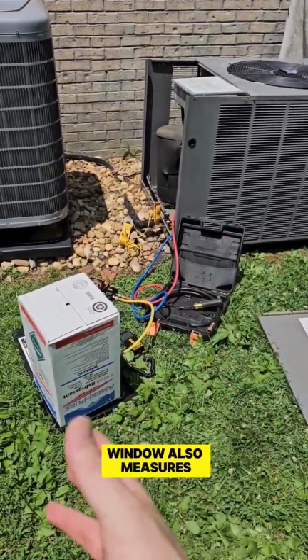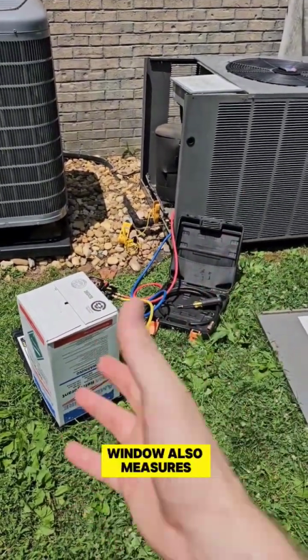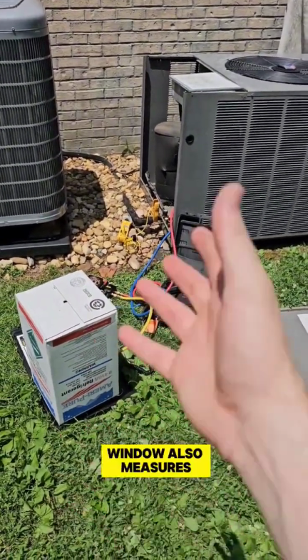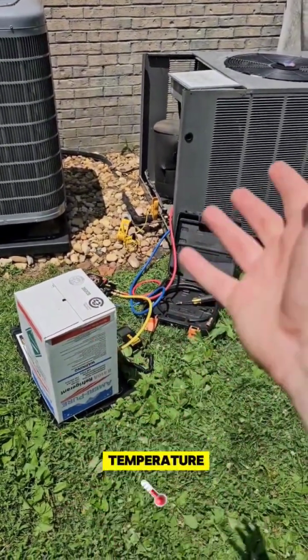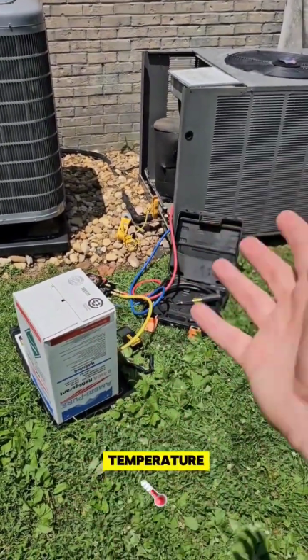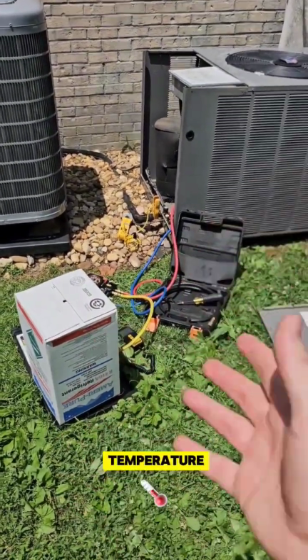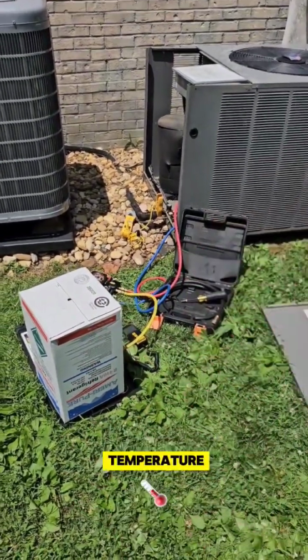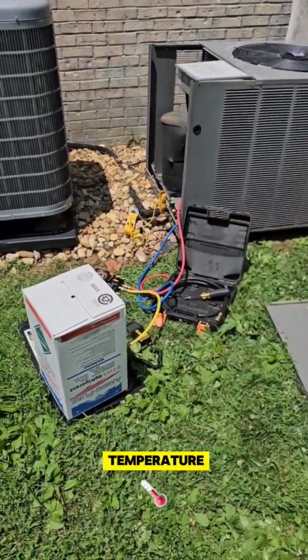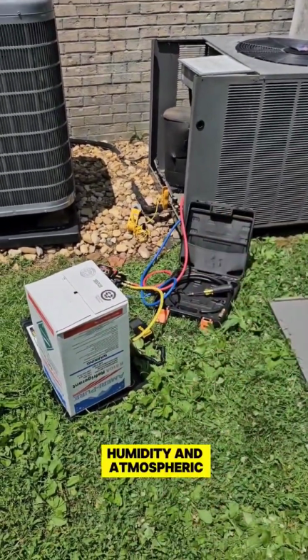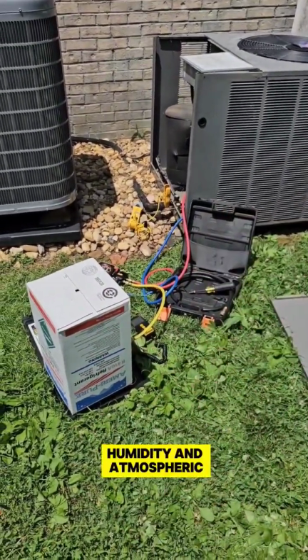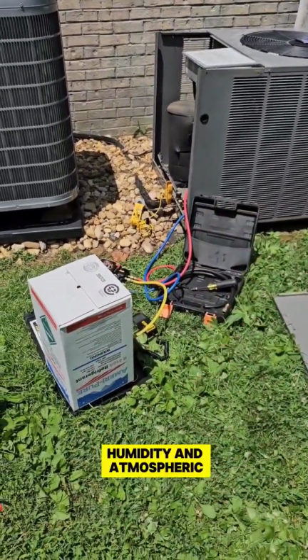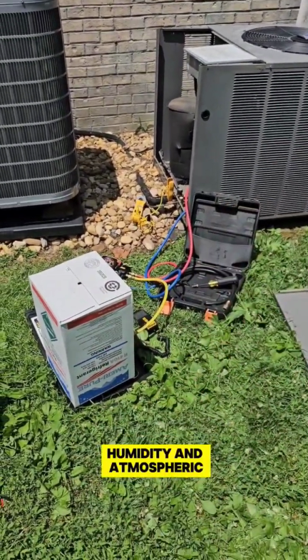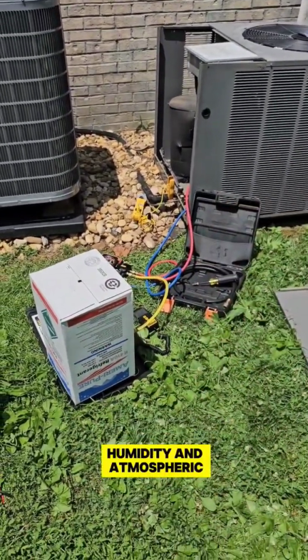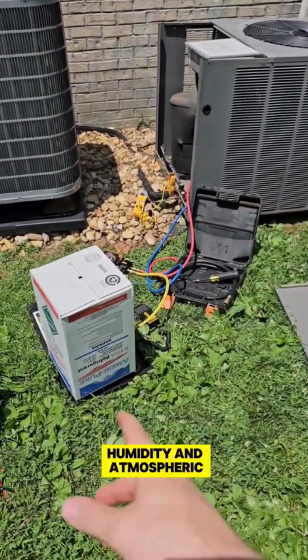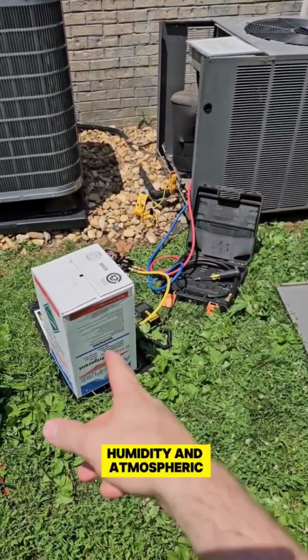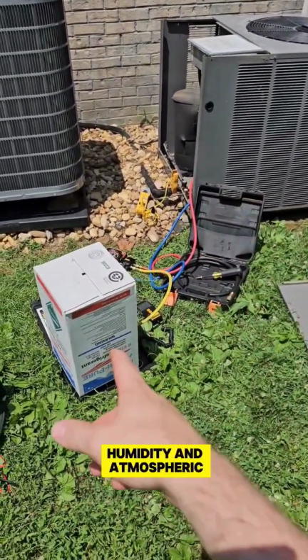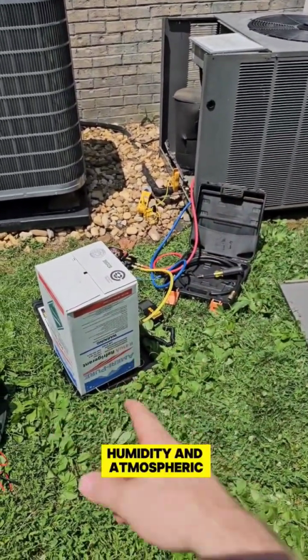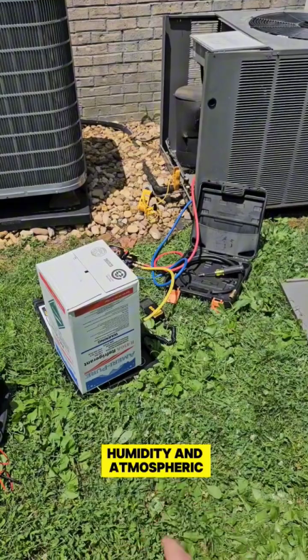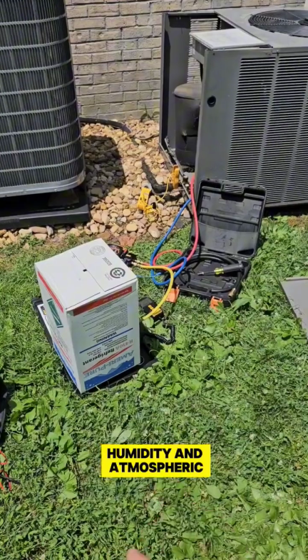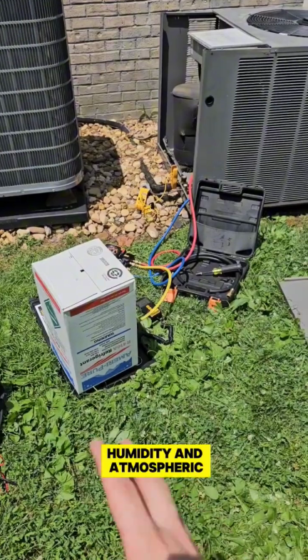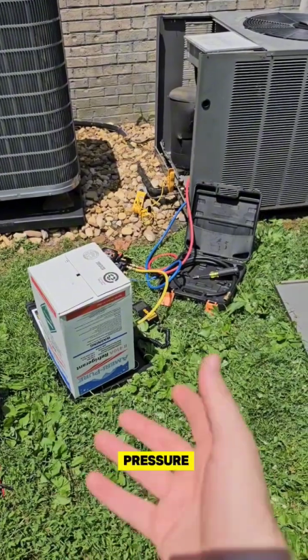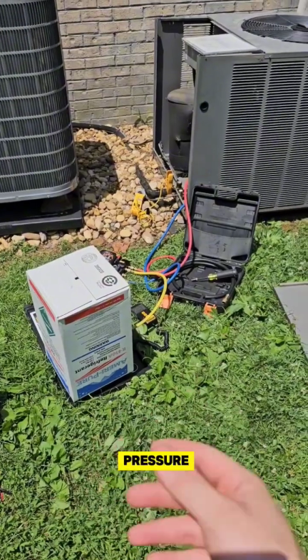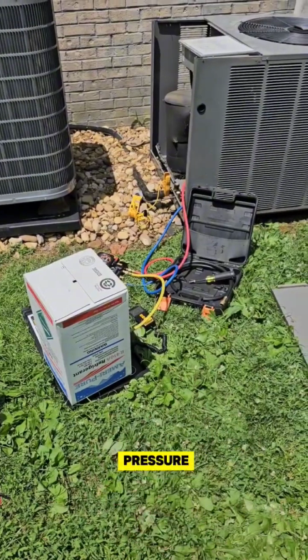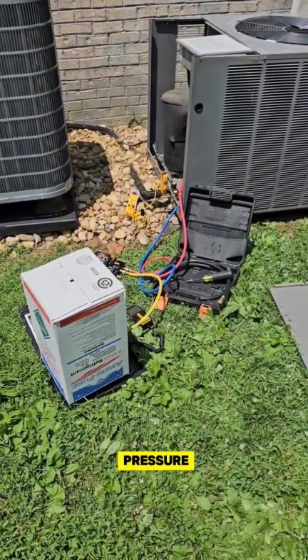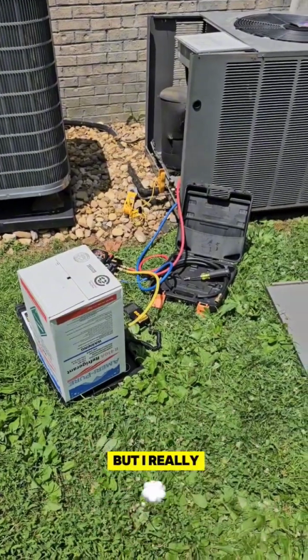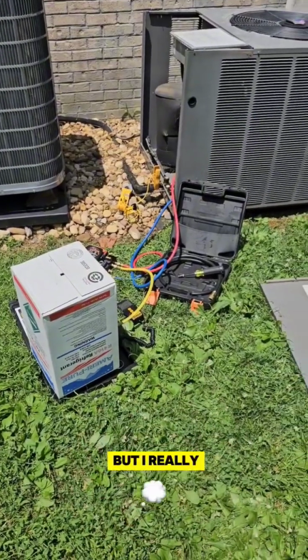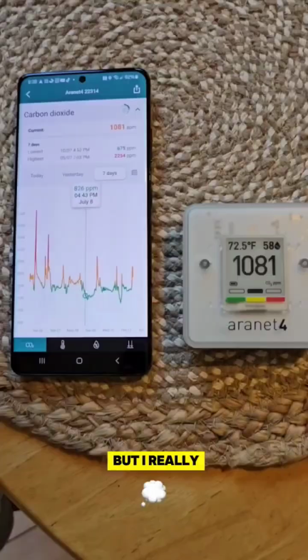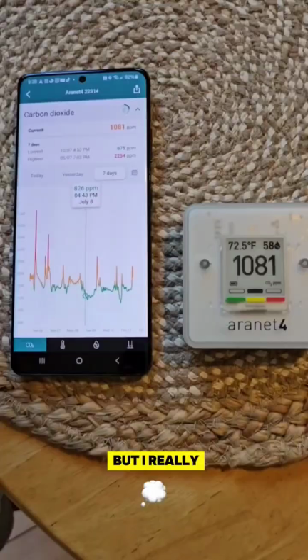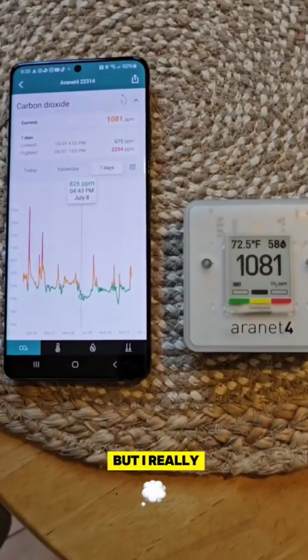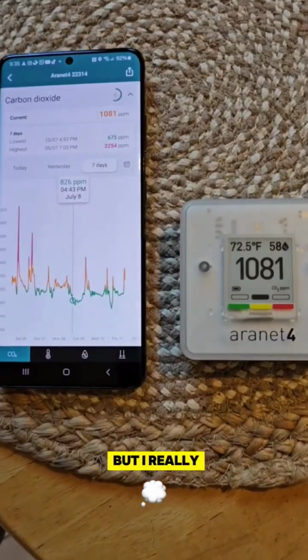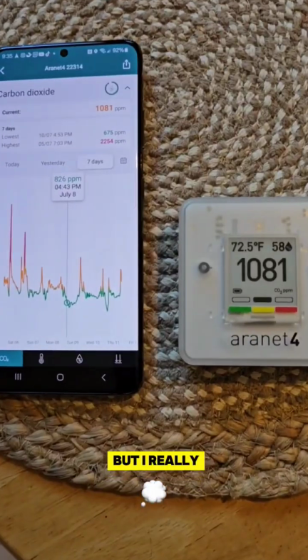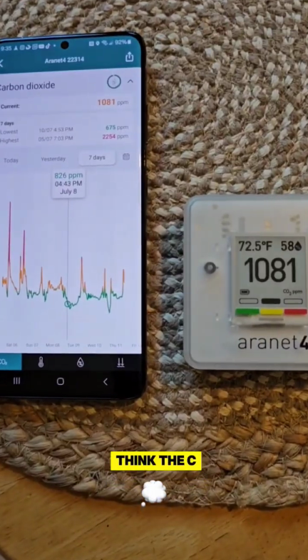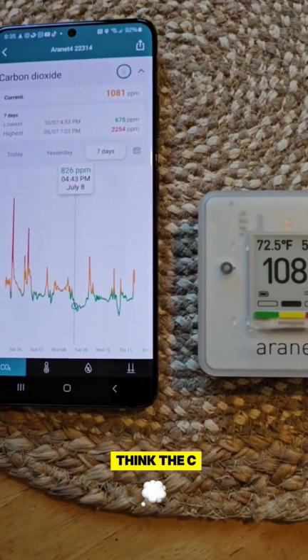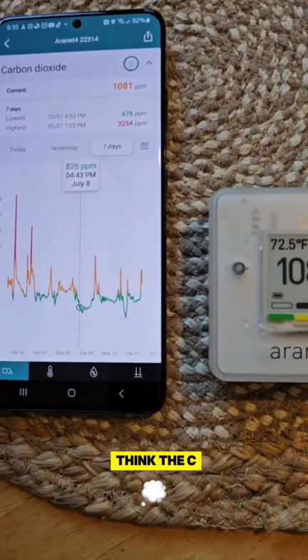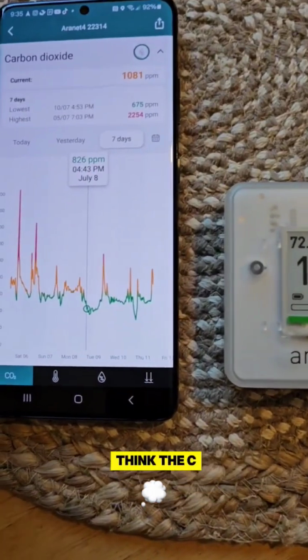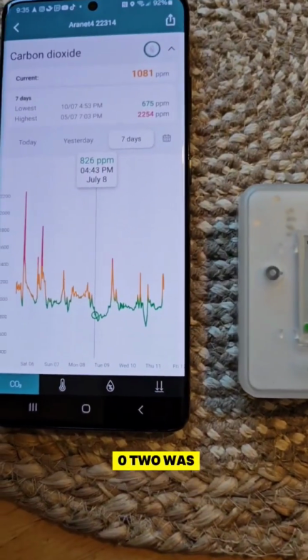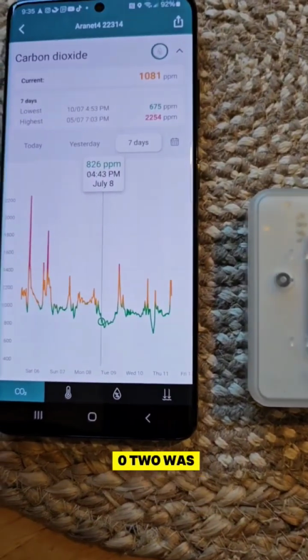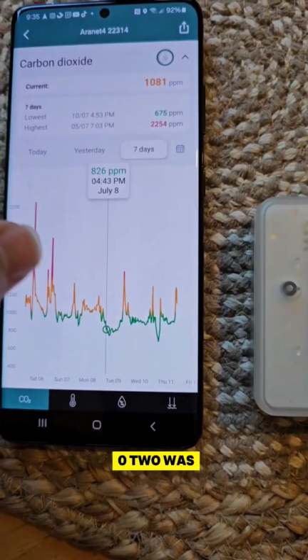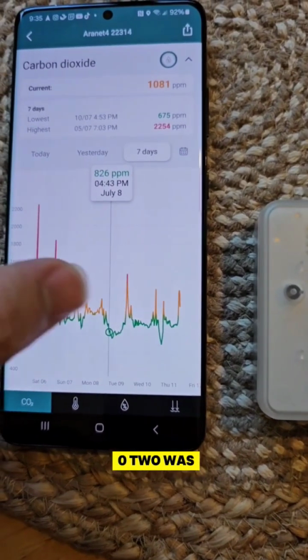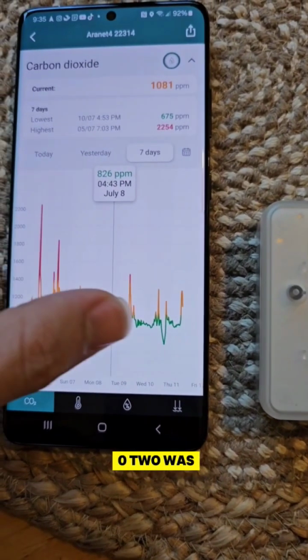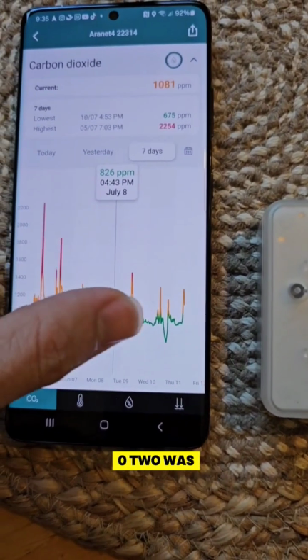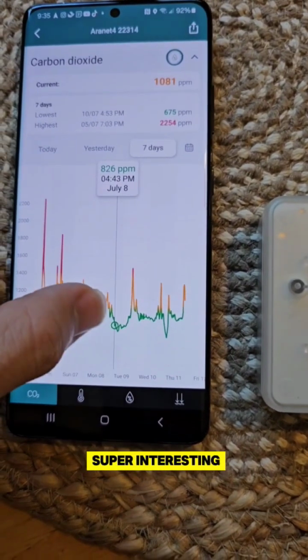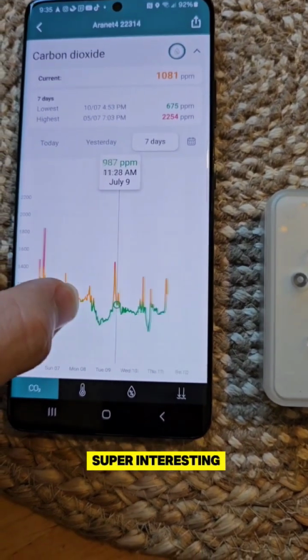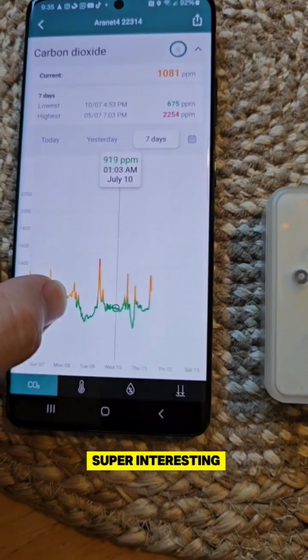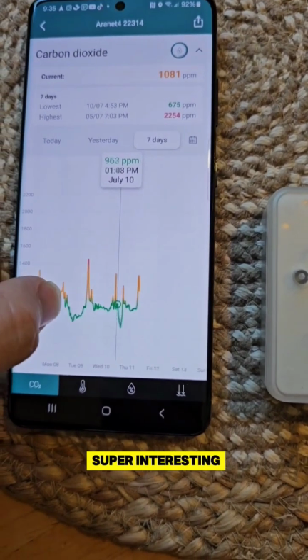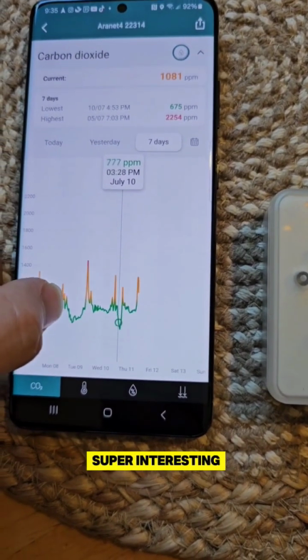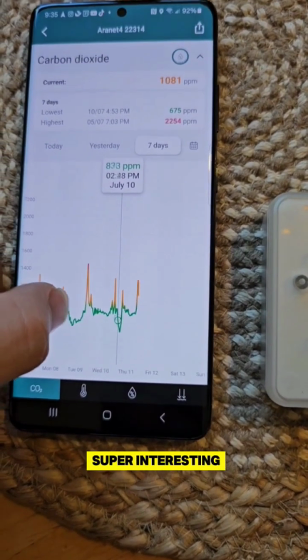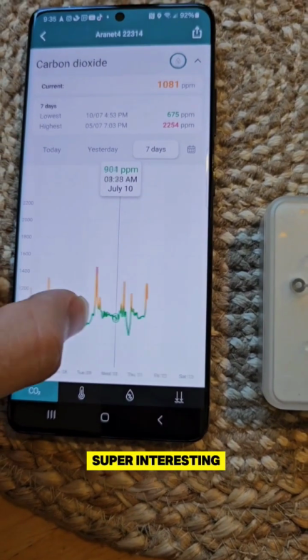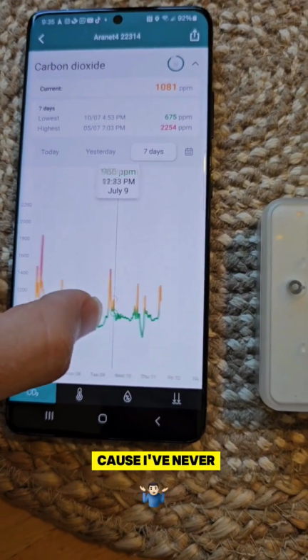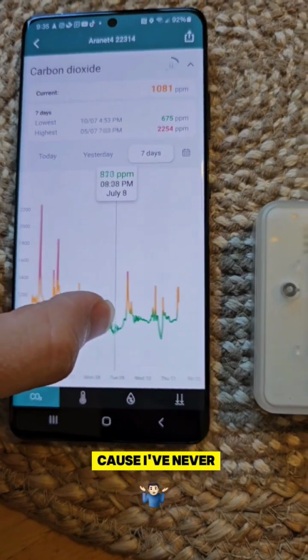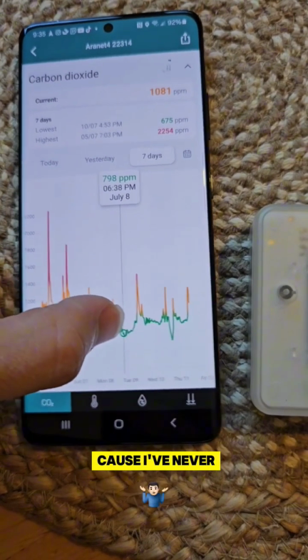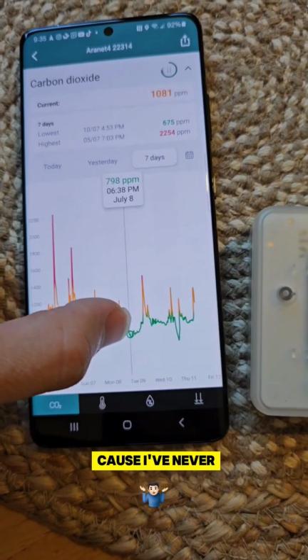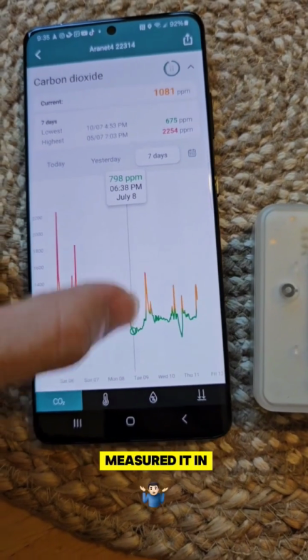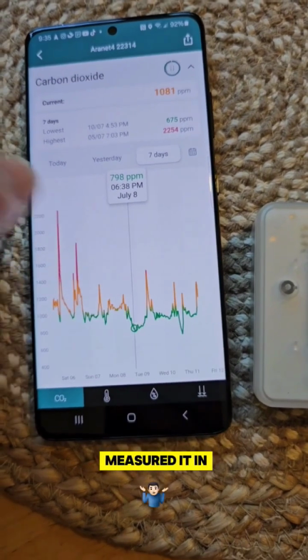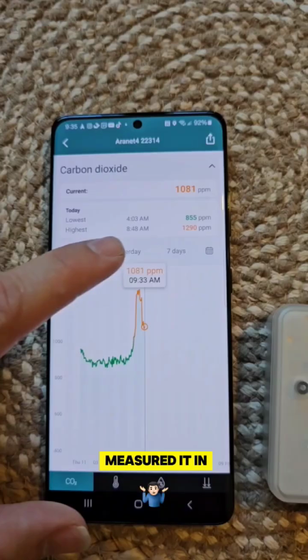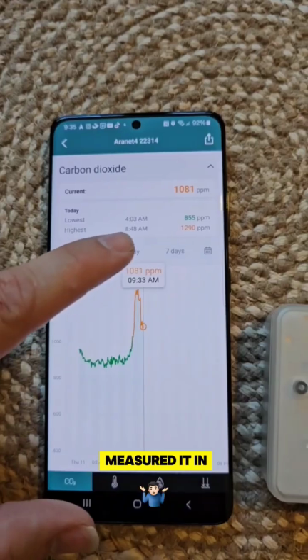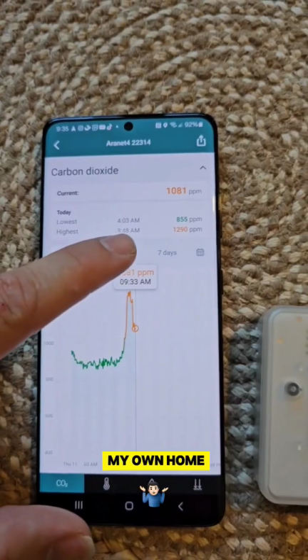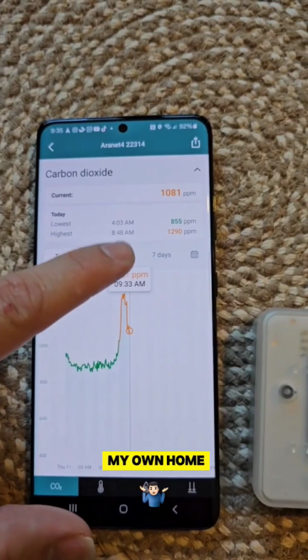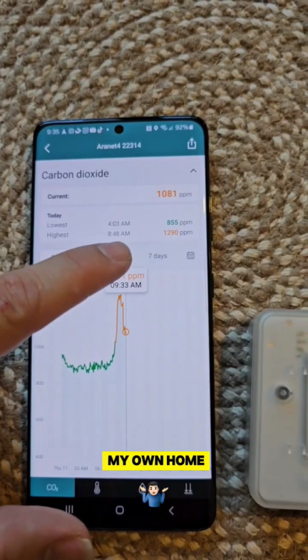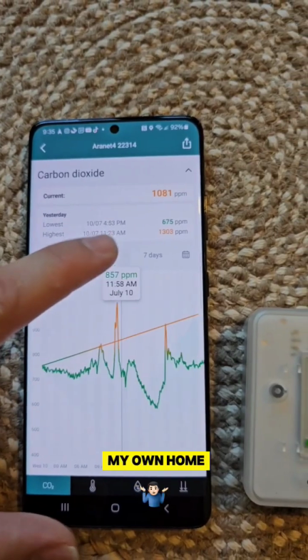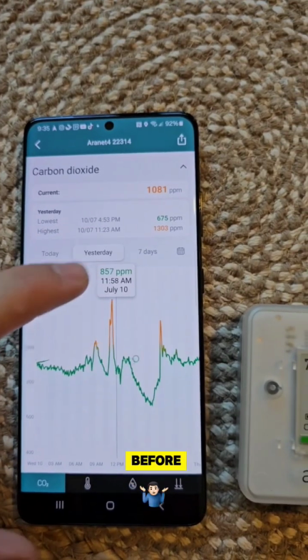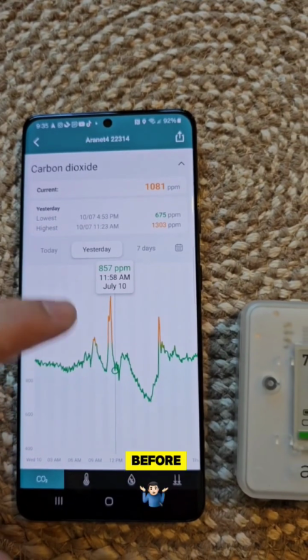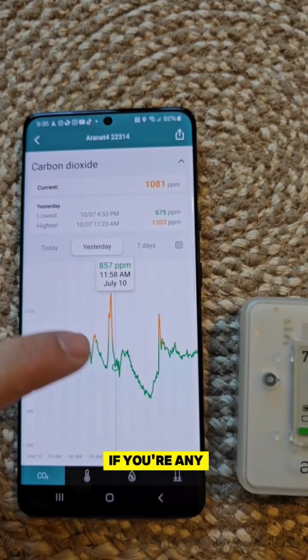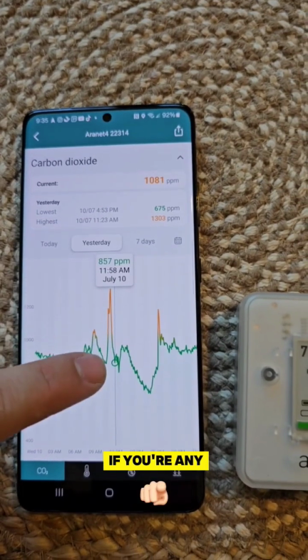It also measures temperature, humidity, and atmospheric pressure, but I really think the CO2 was super interesting because I've never measured it in my own home before.